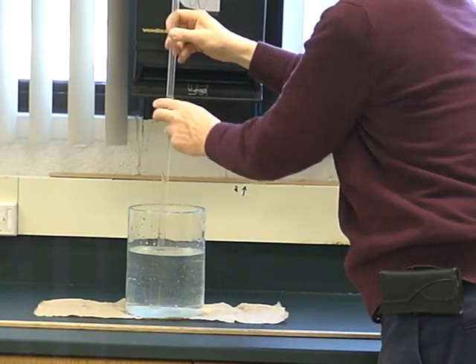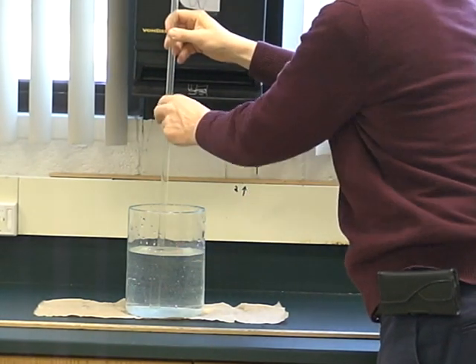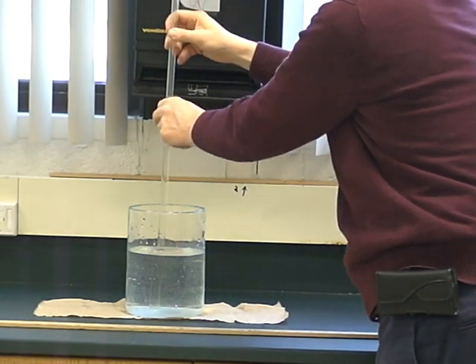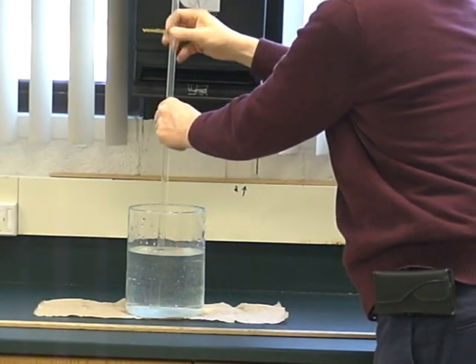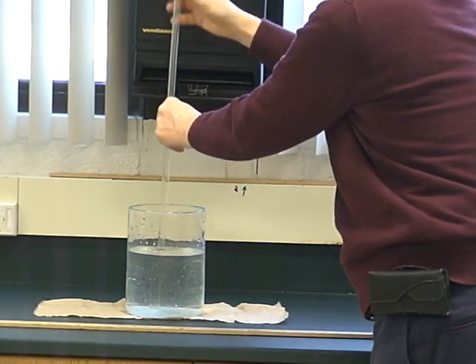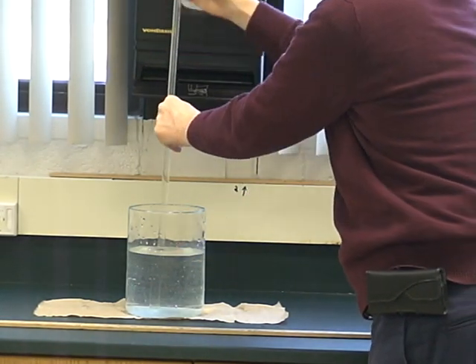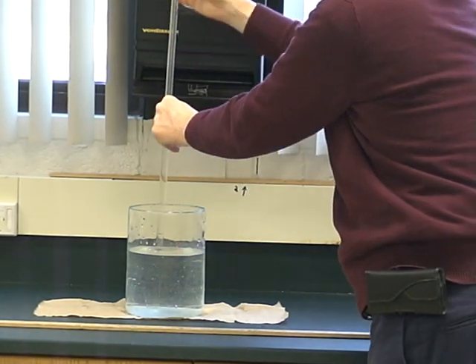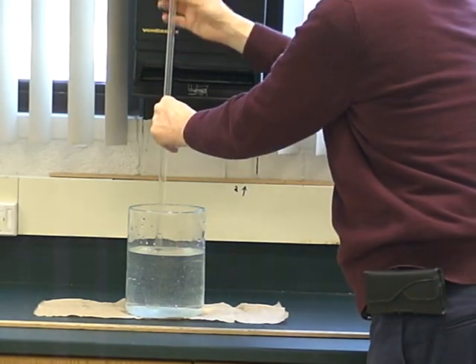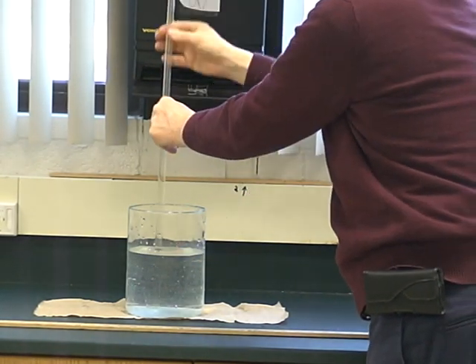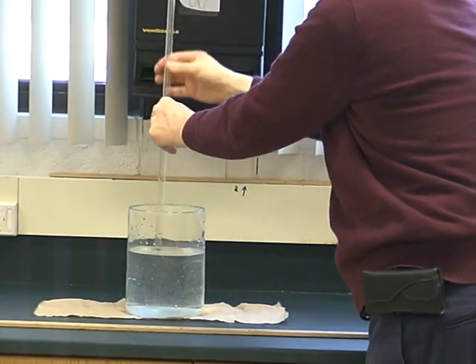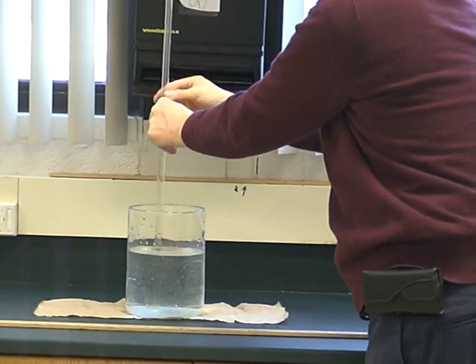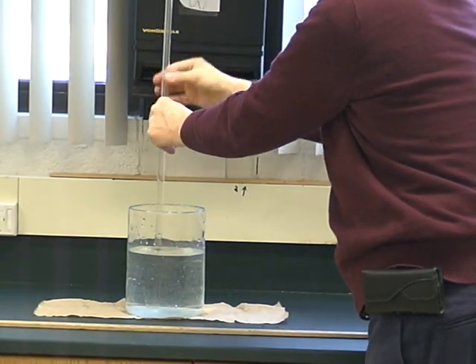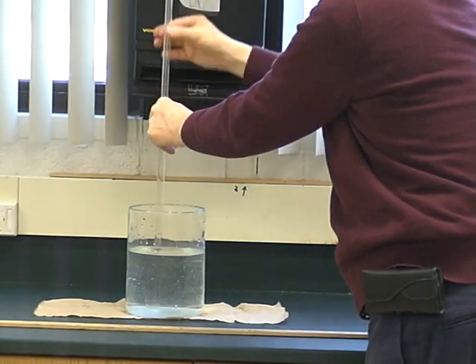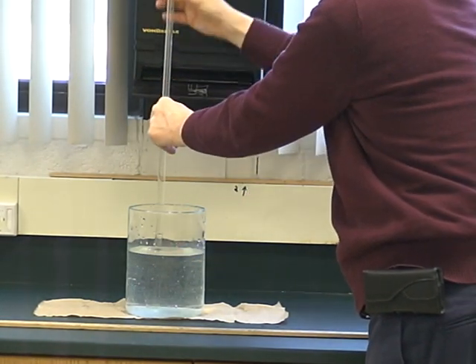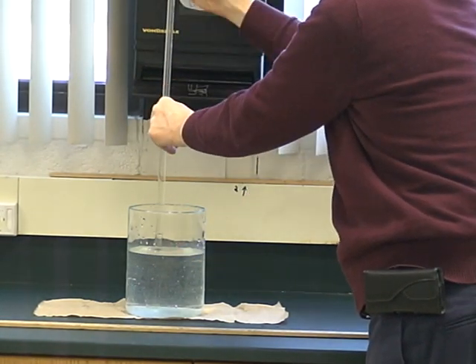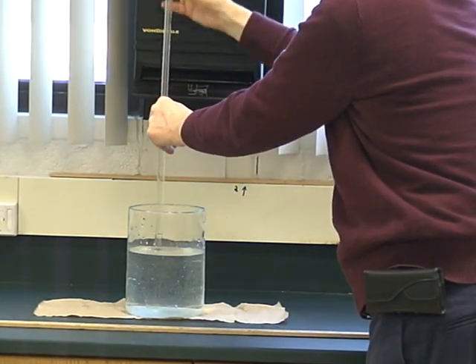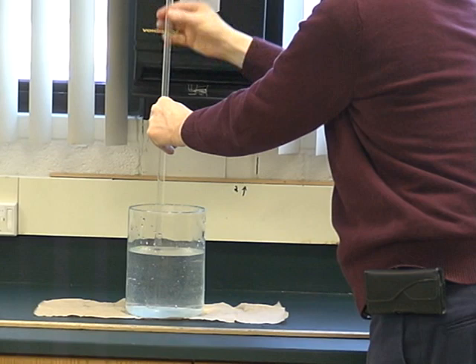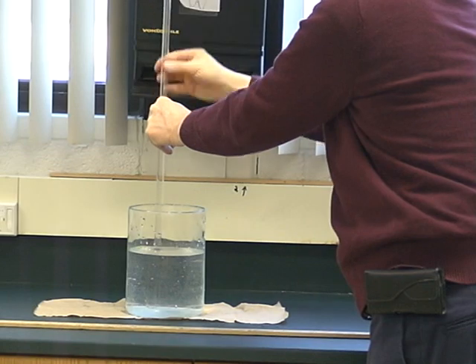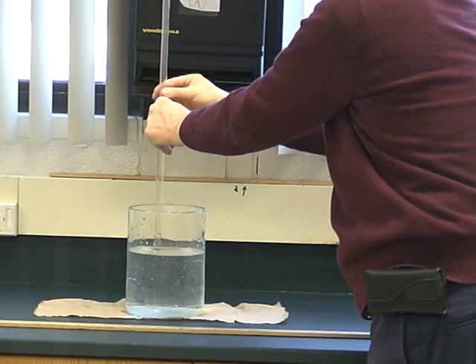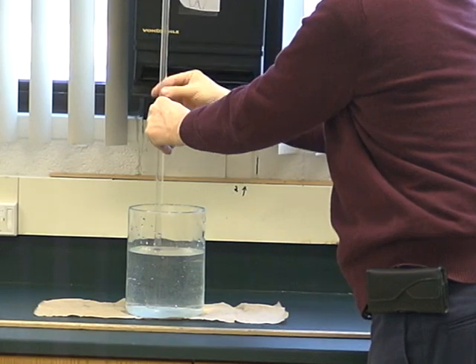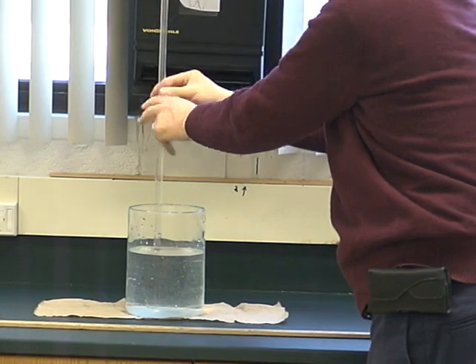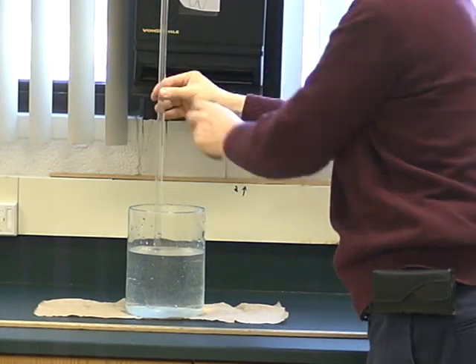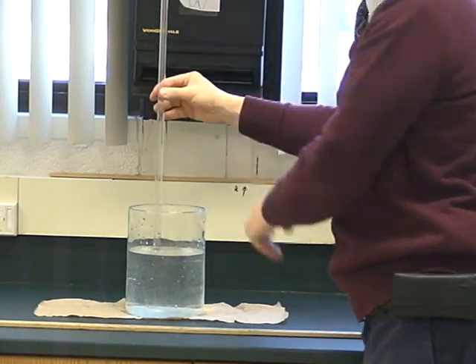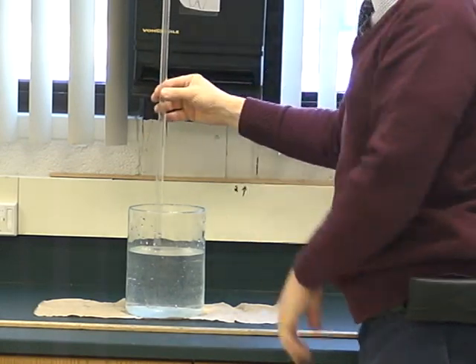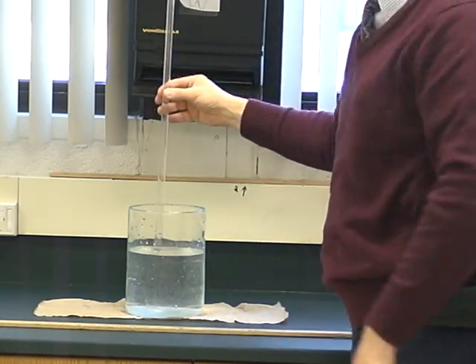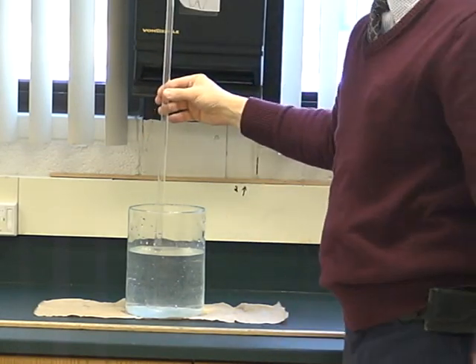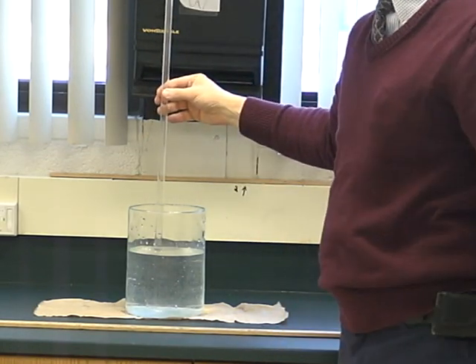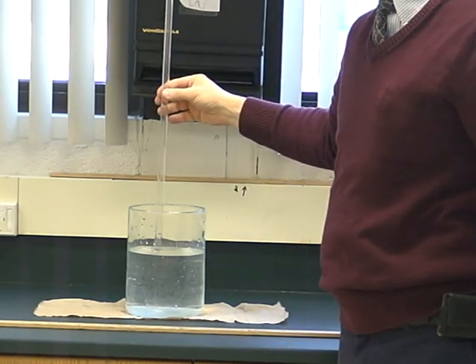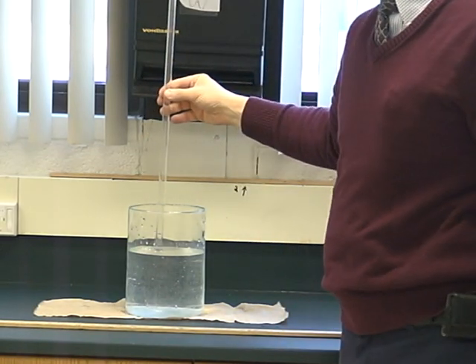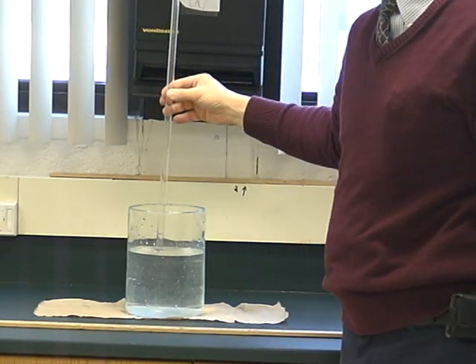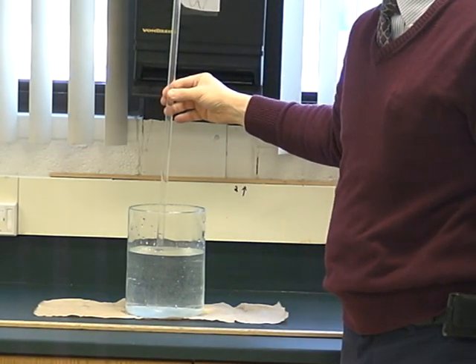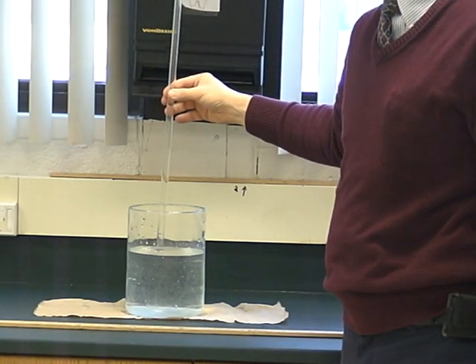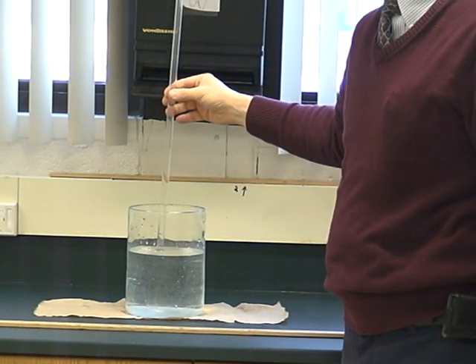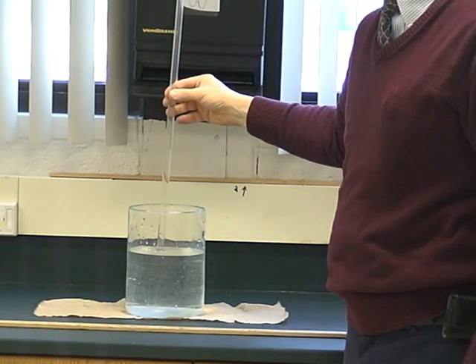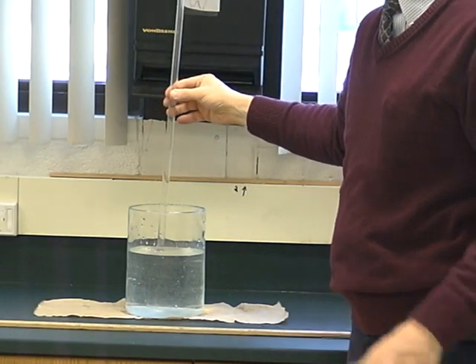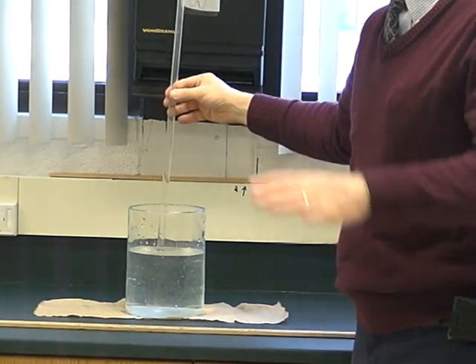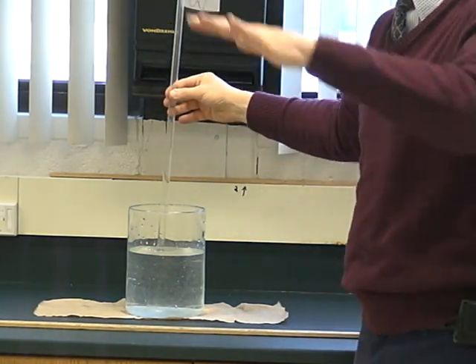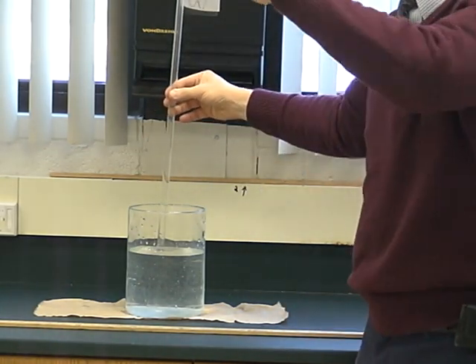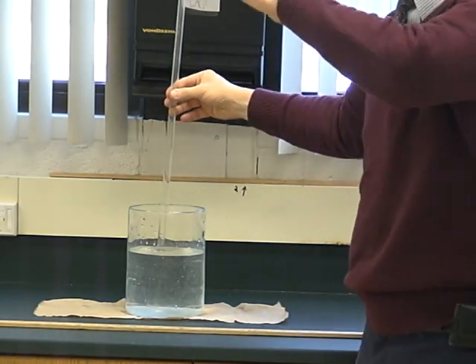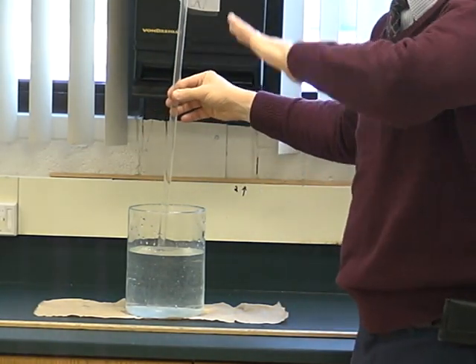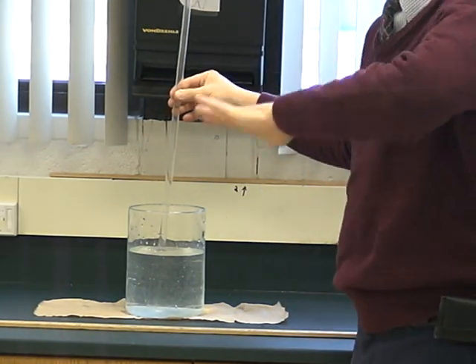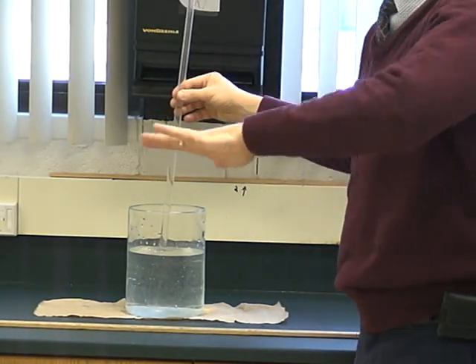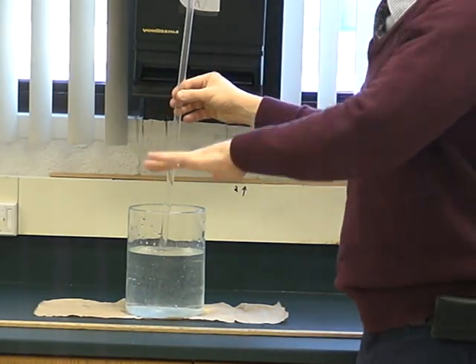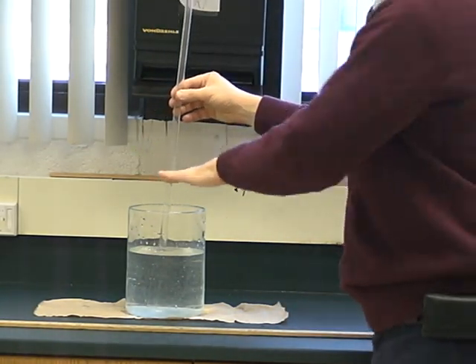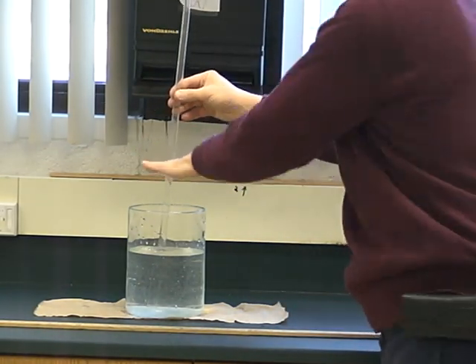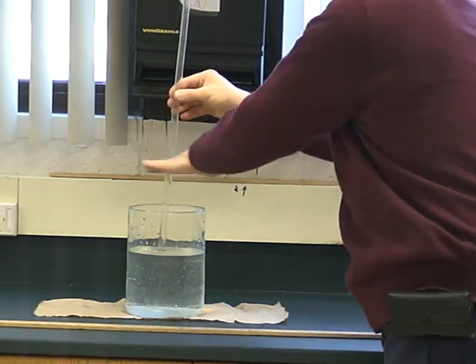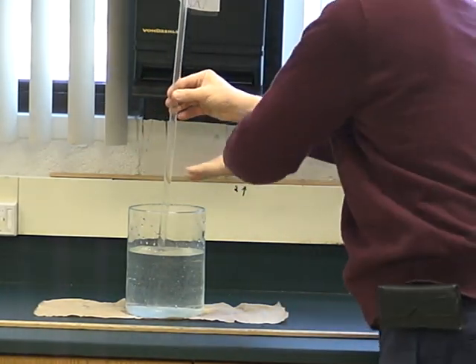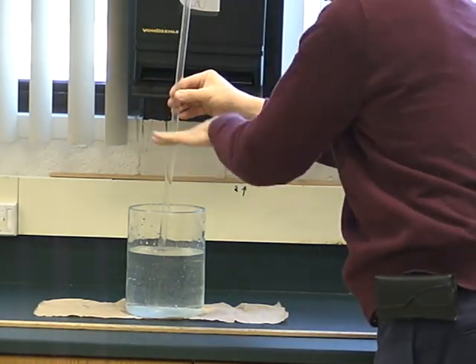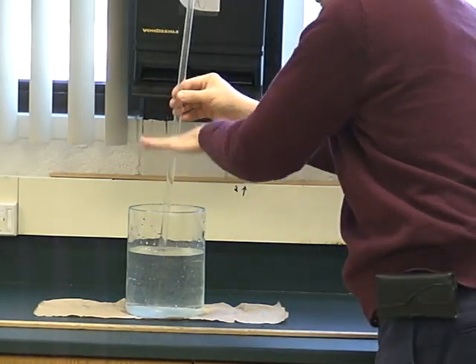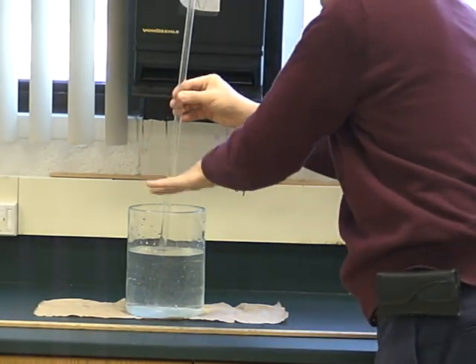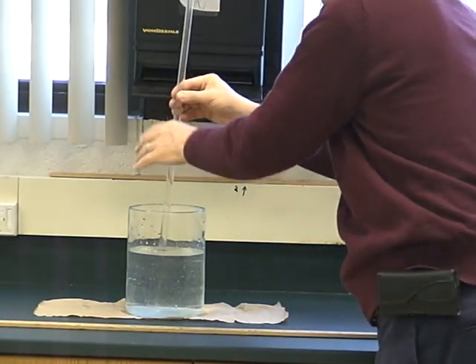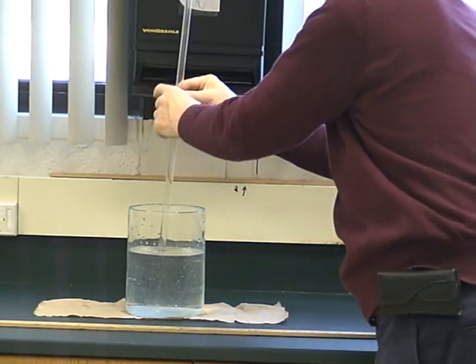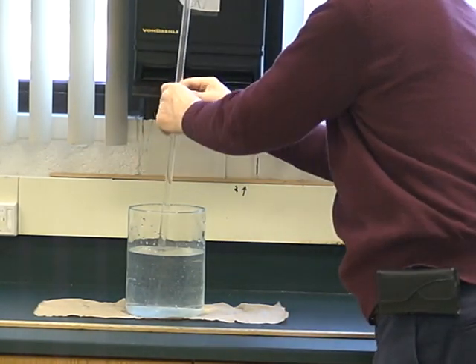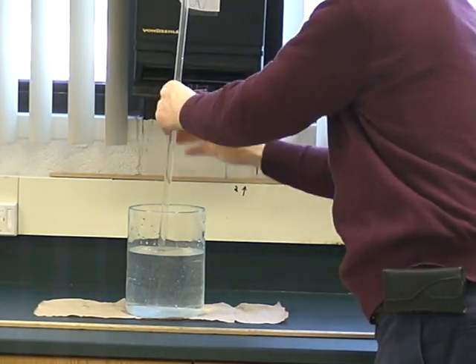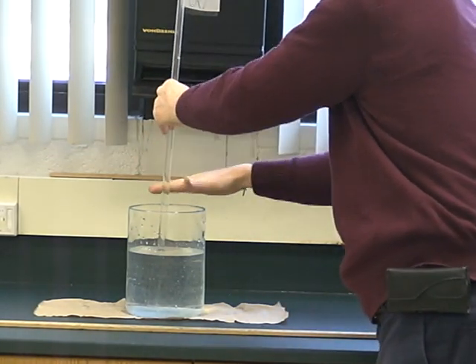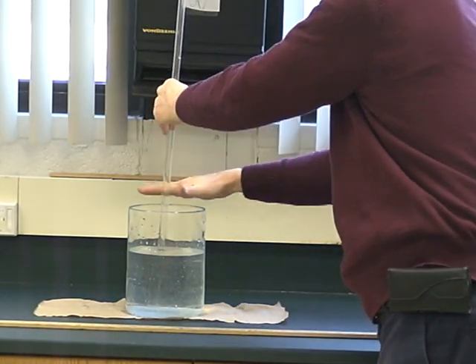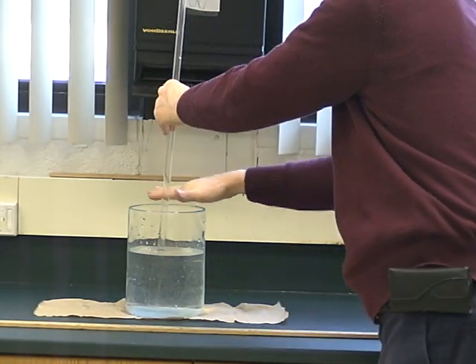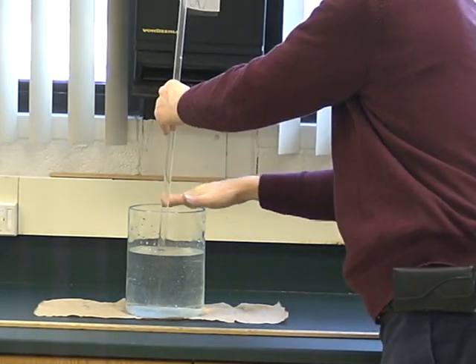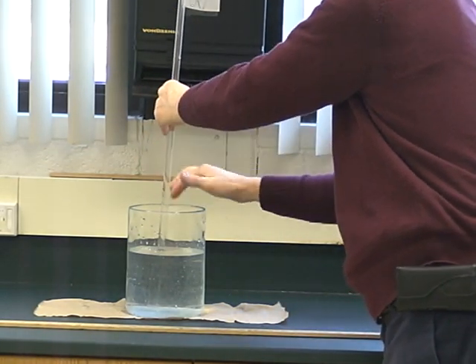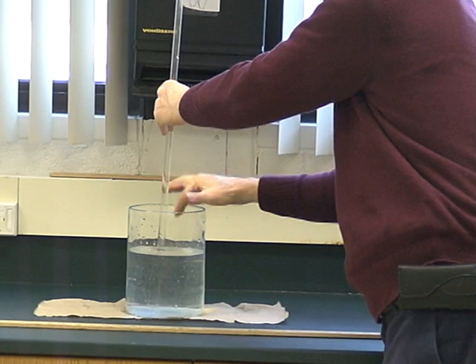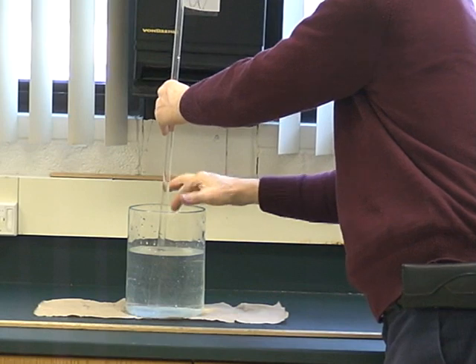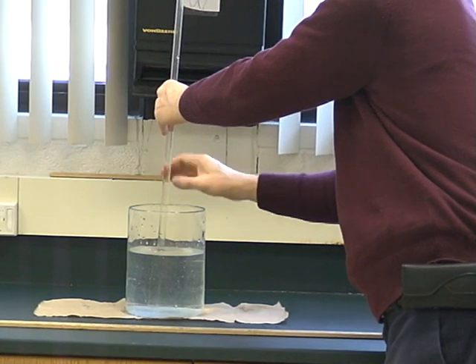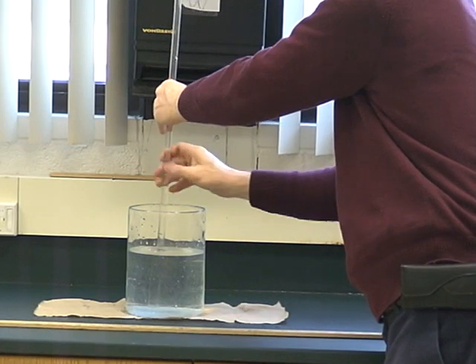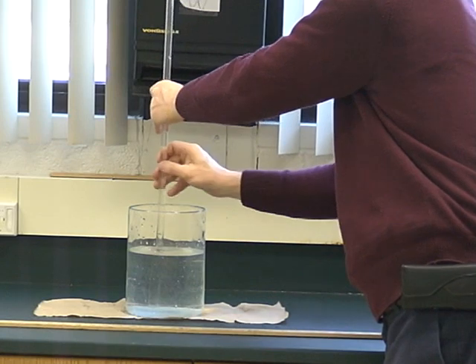That means there's a gas pressure in here — there's air inside that tube. And there's also atmospheric pressure pushing down on this water here.